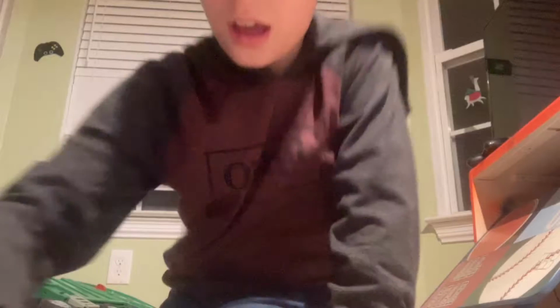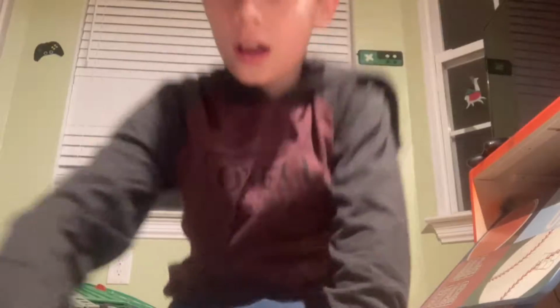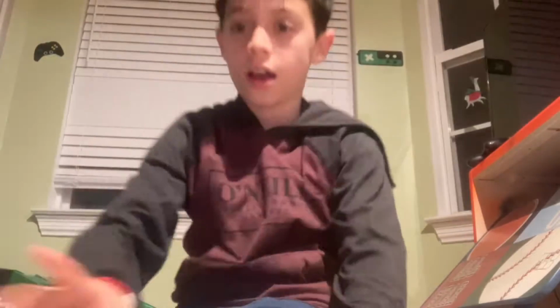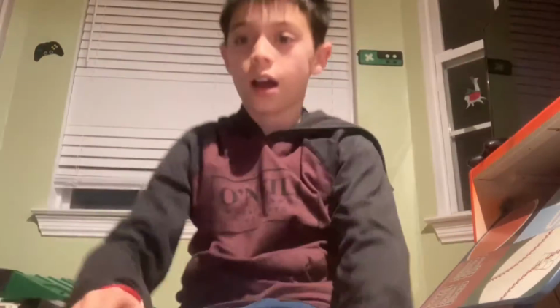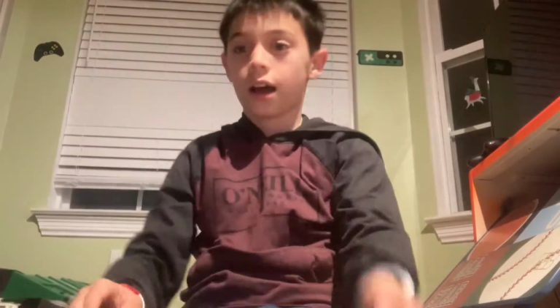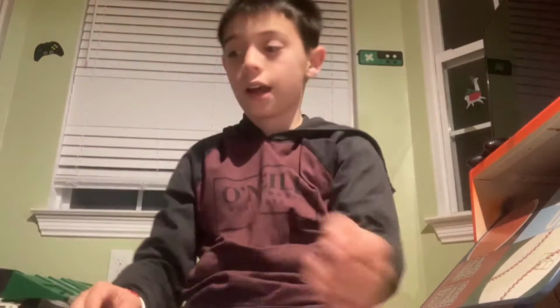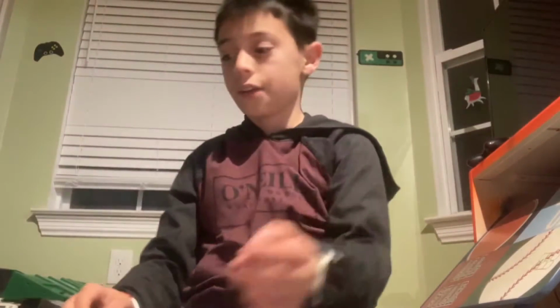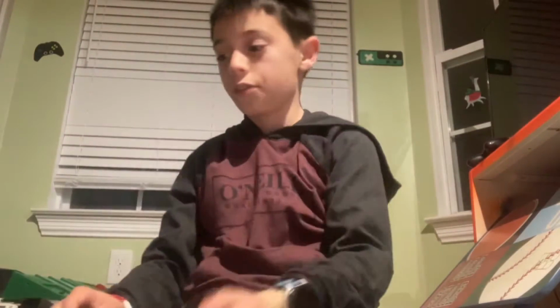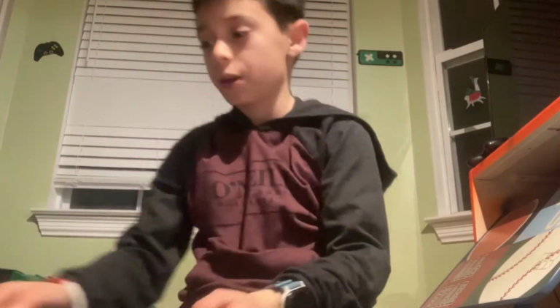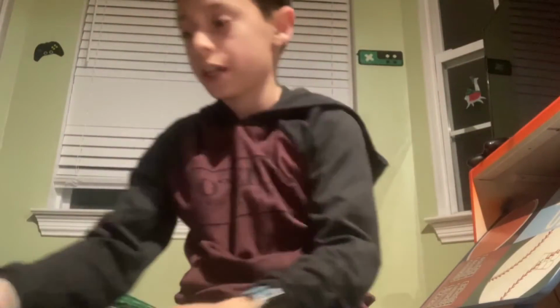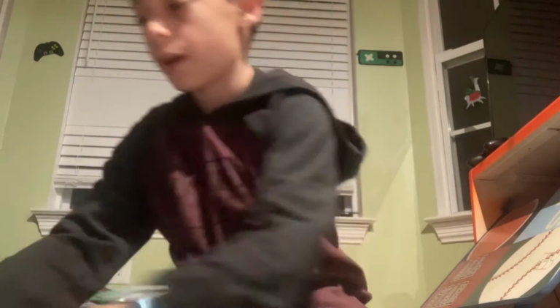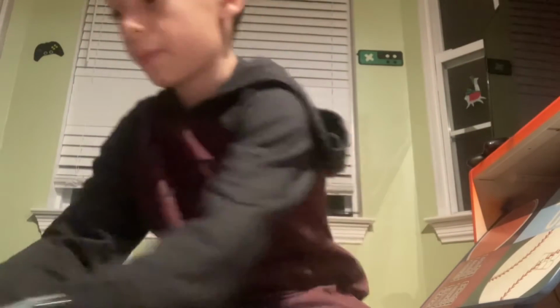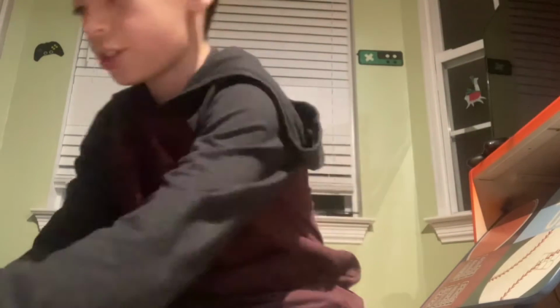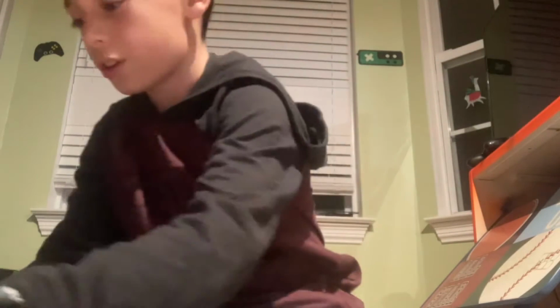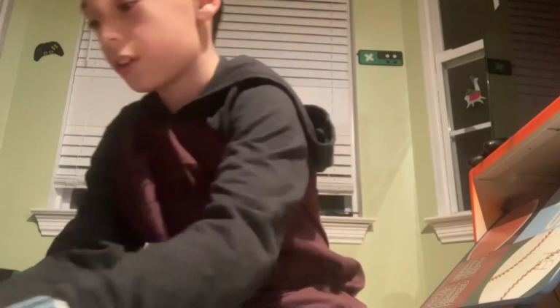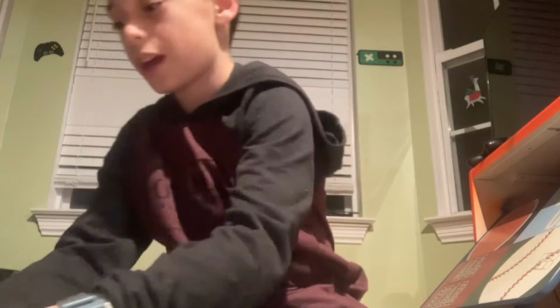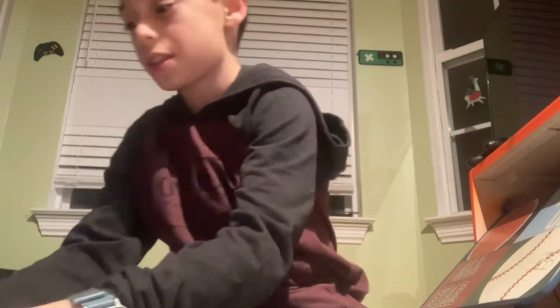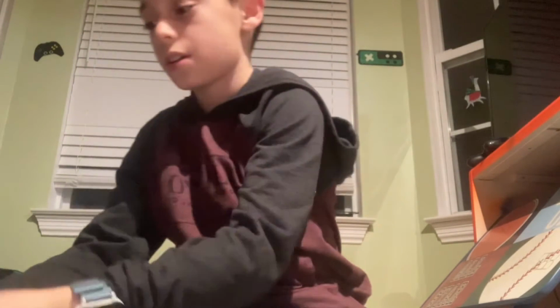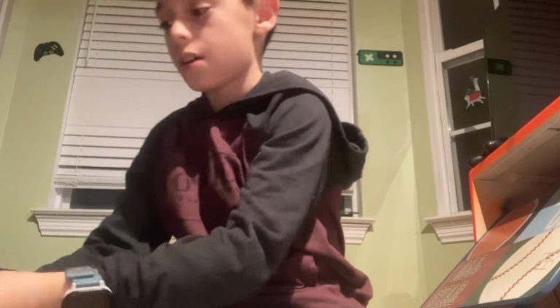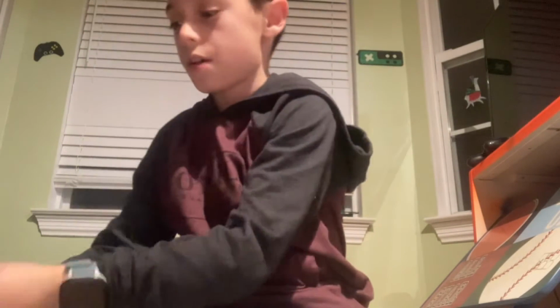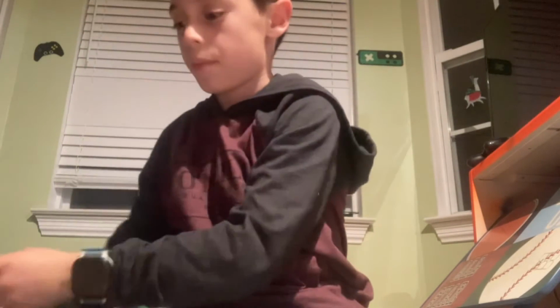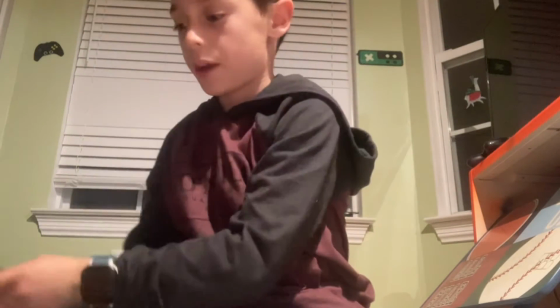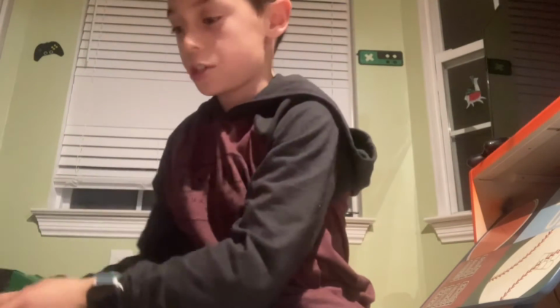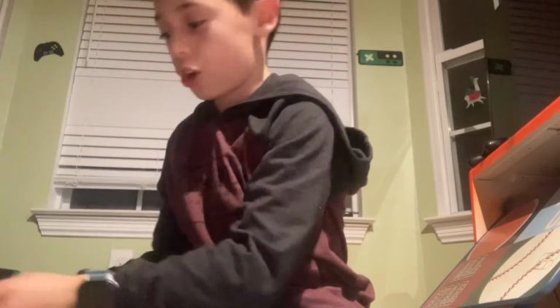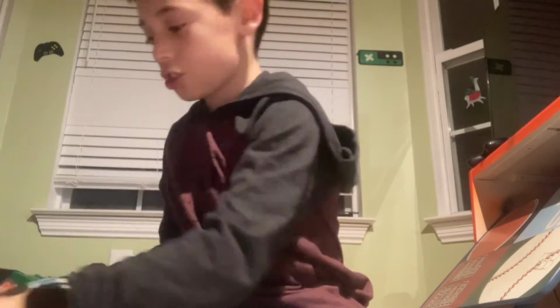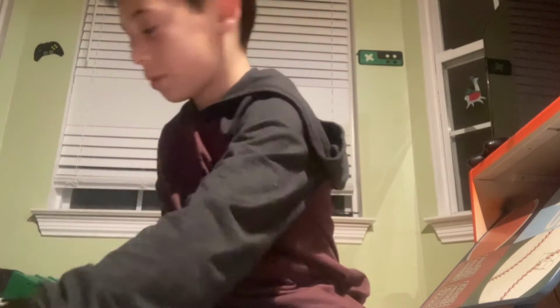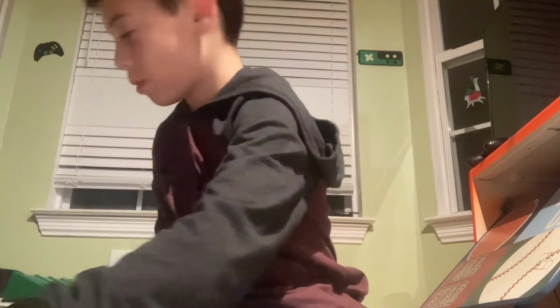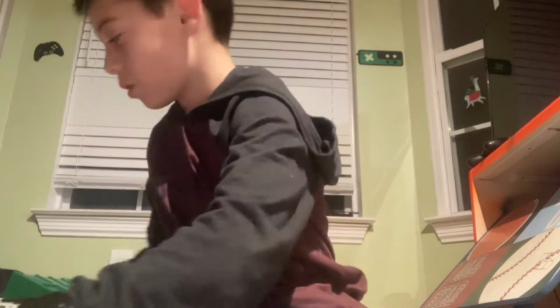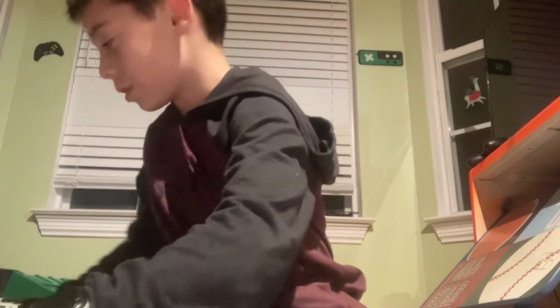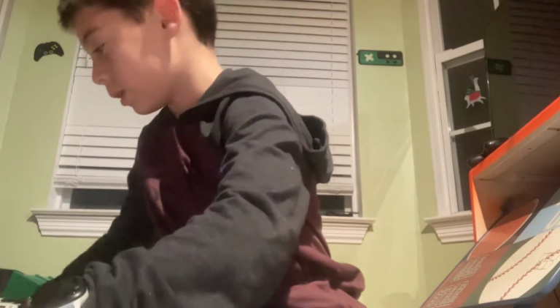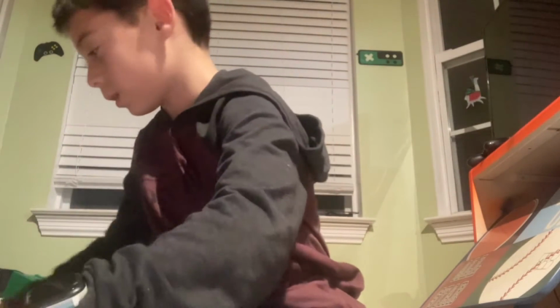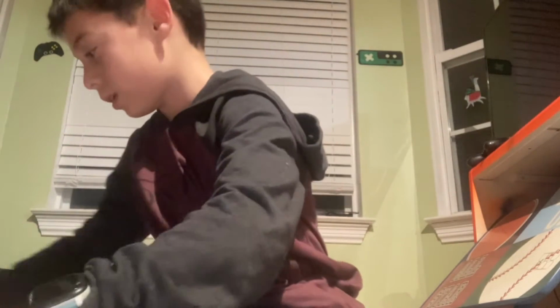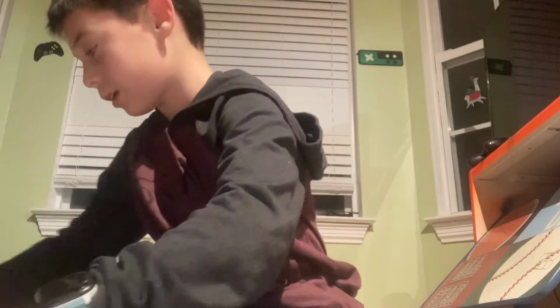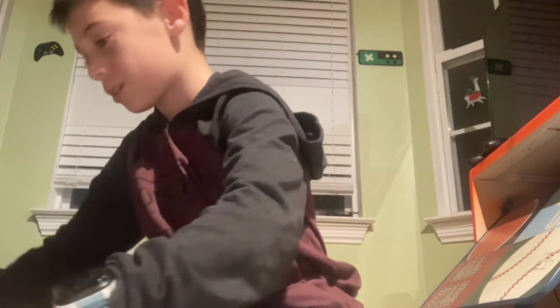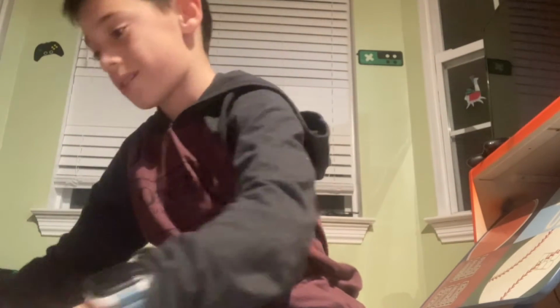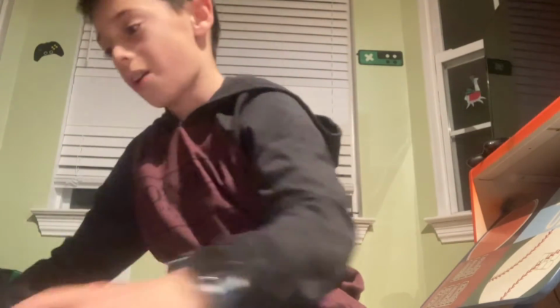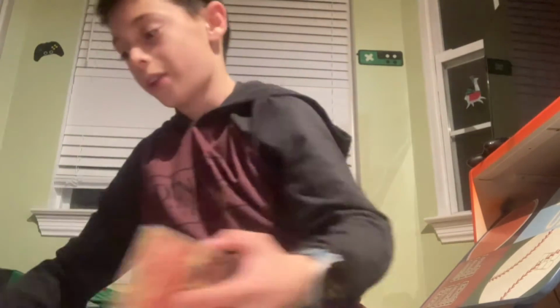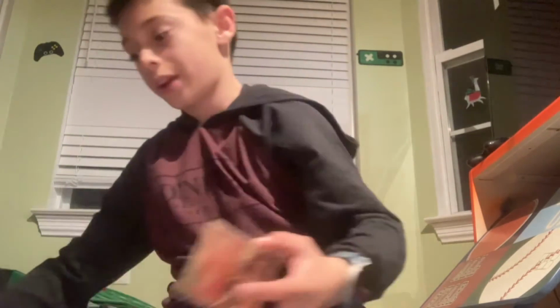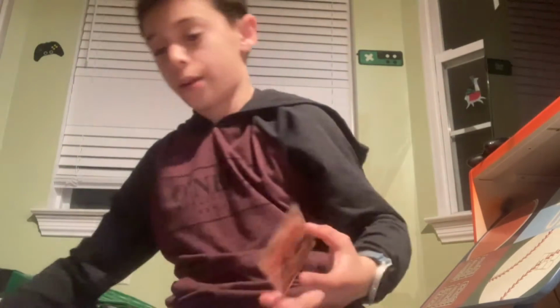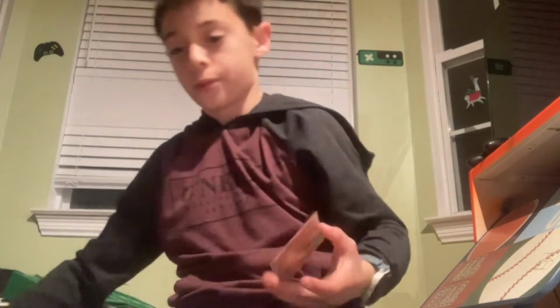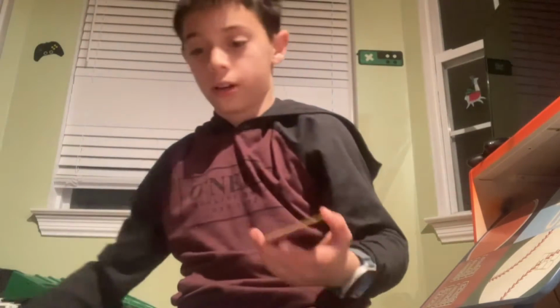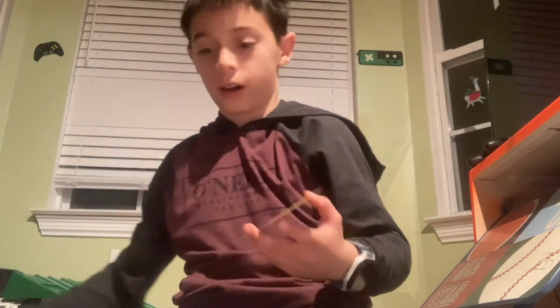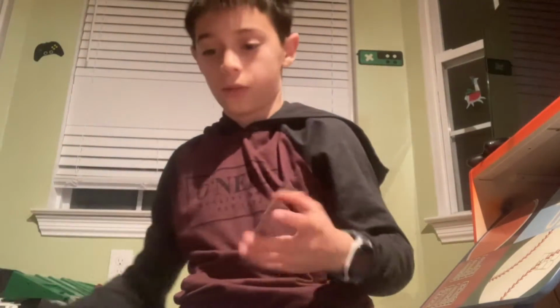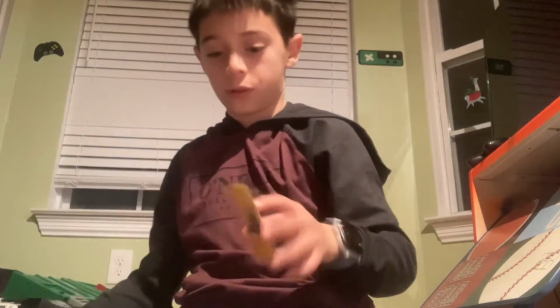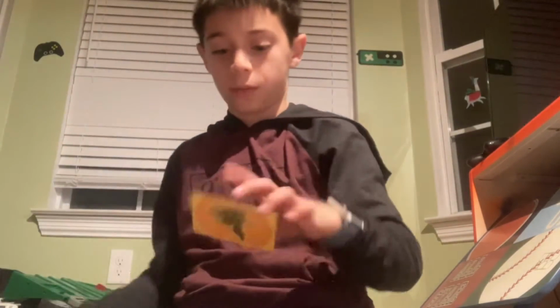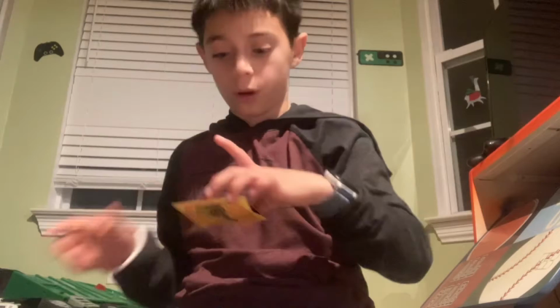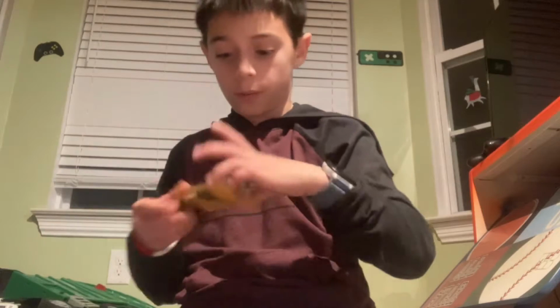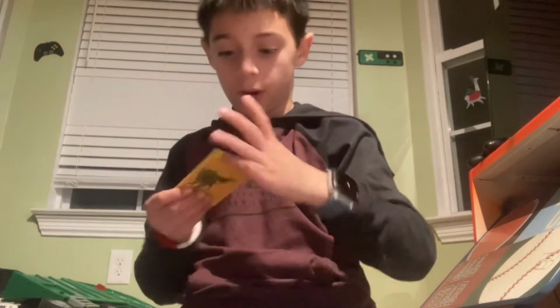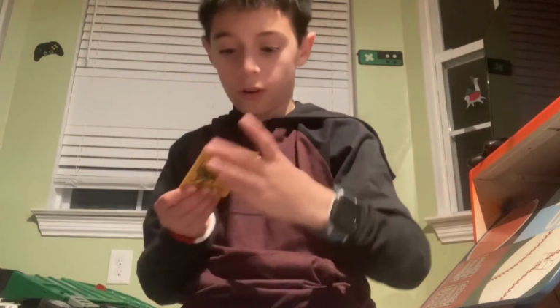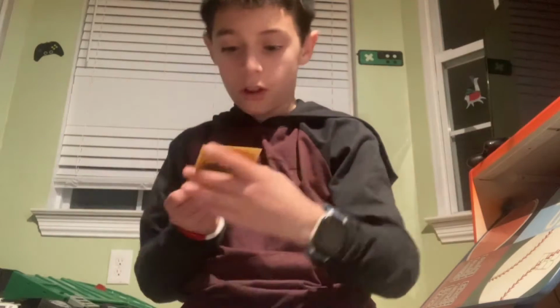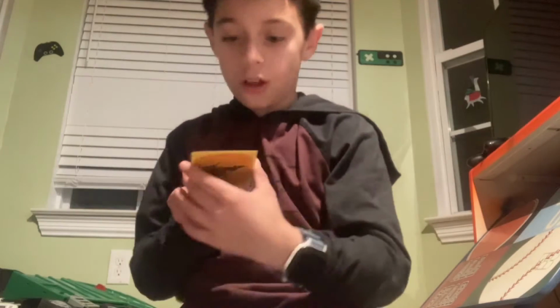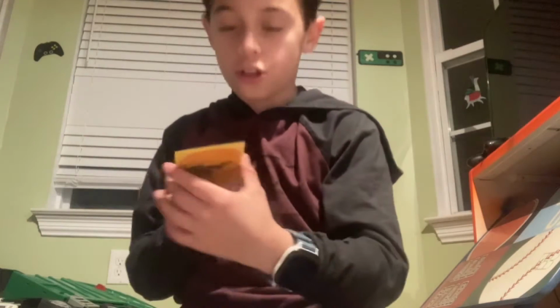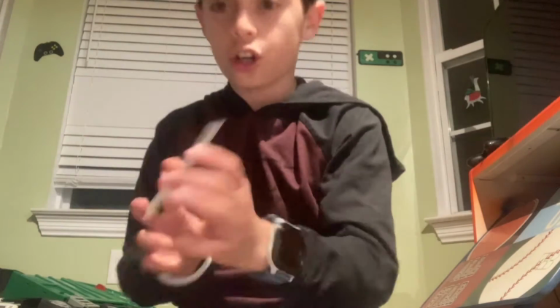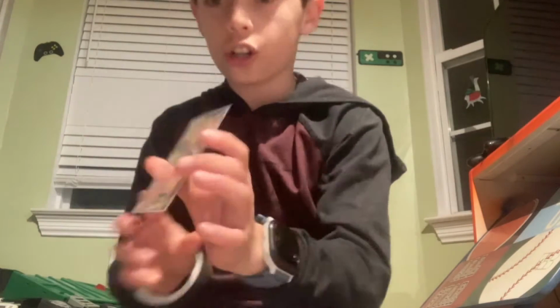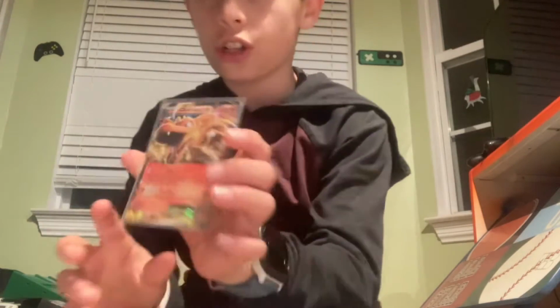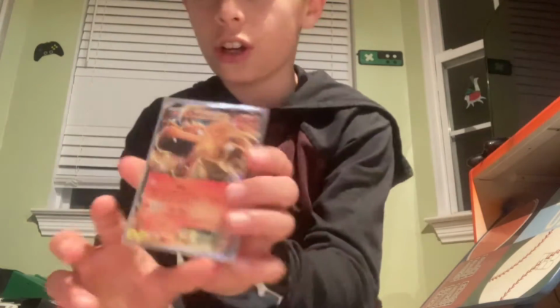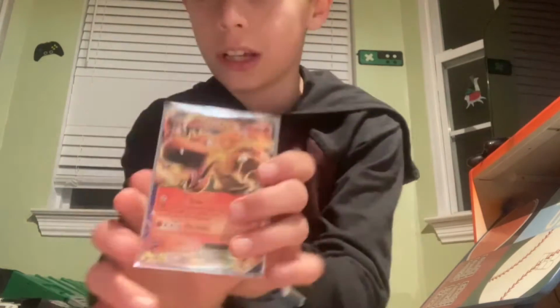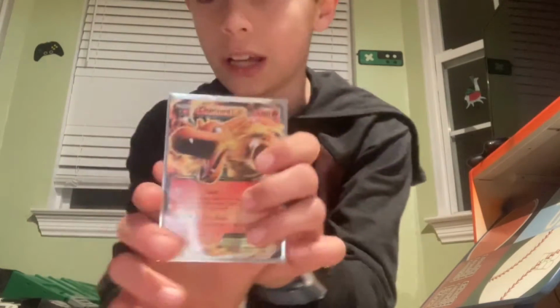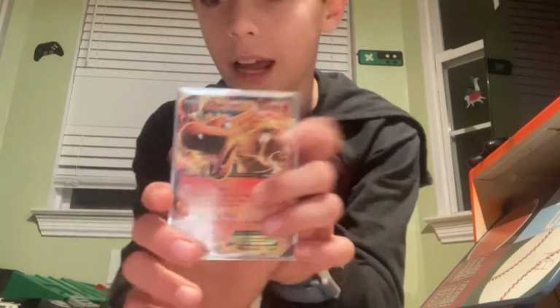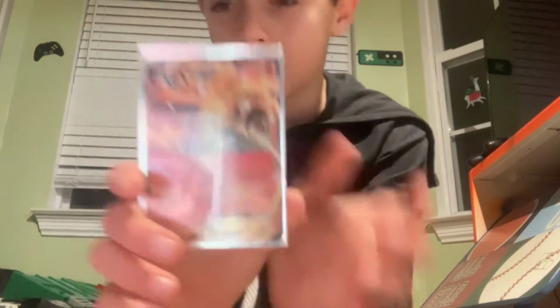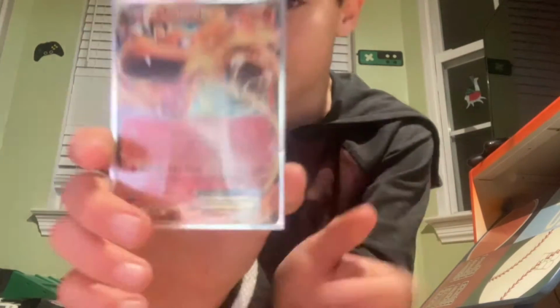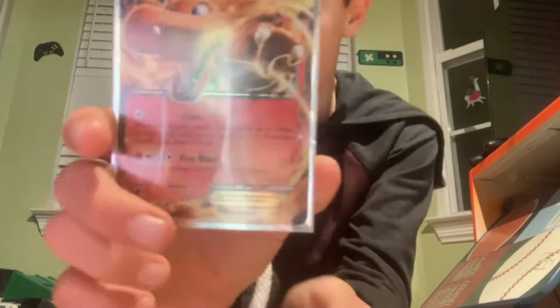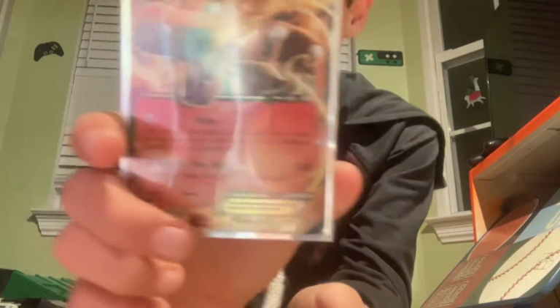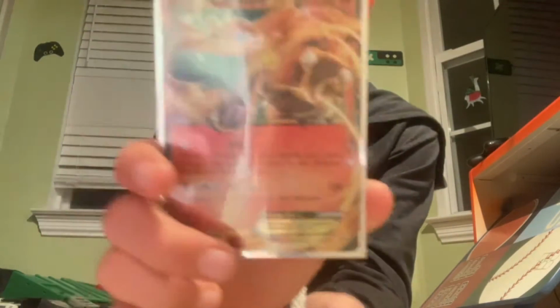Hi everybody, I'm going to show you guys my Charizard Pokemon collection. I'm going to start off with the promo — the Charizard EX promo.